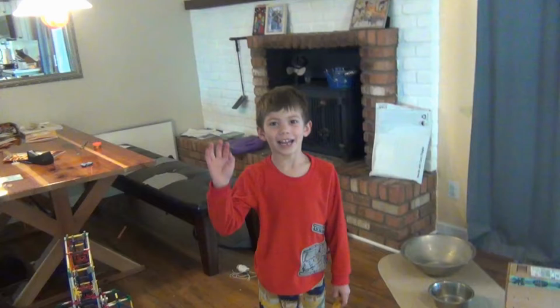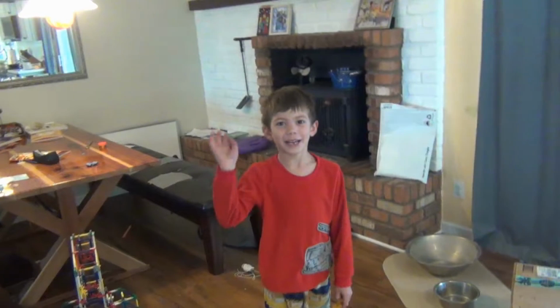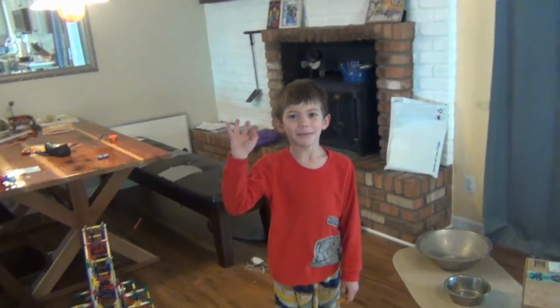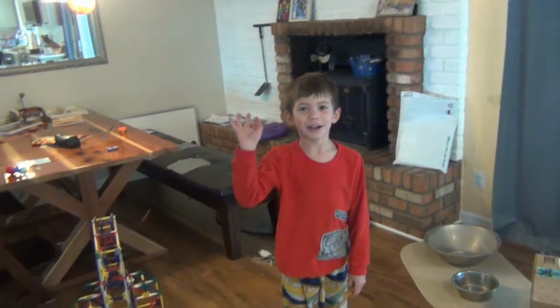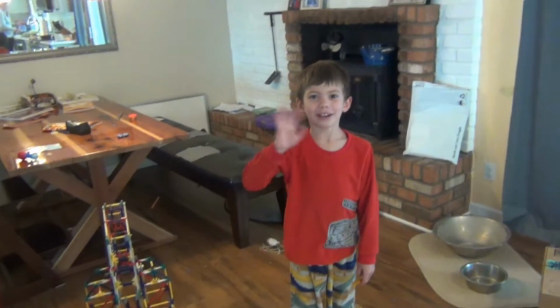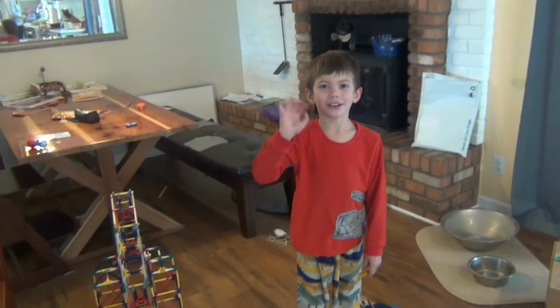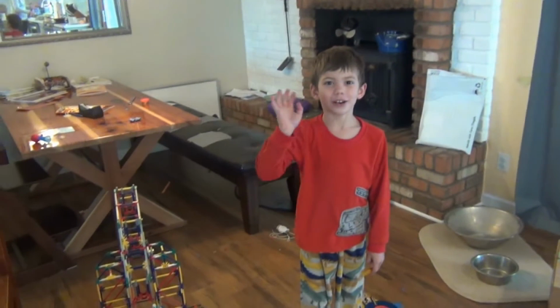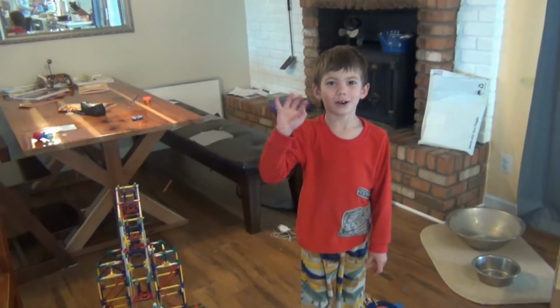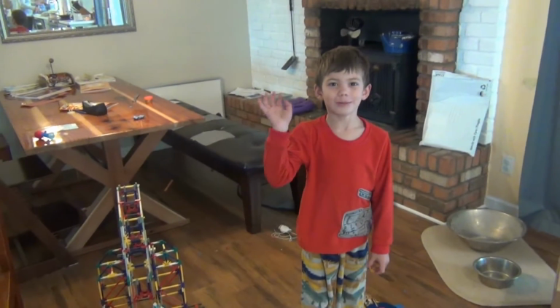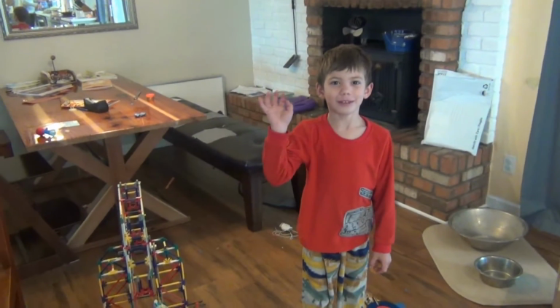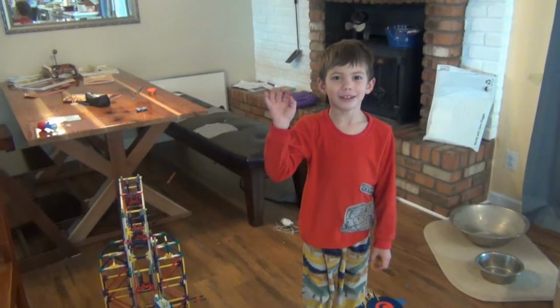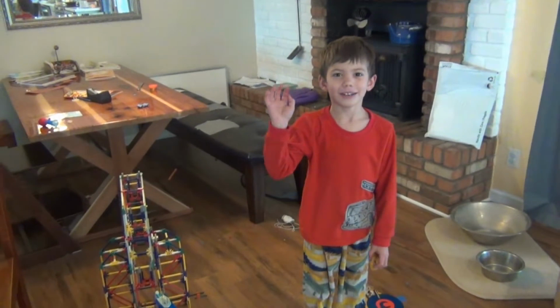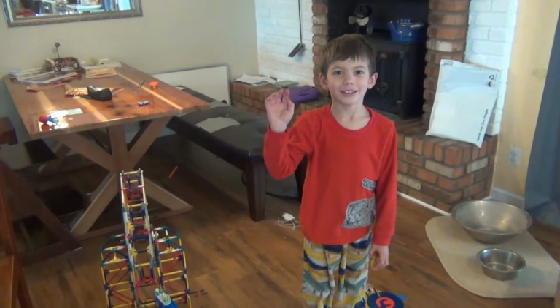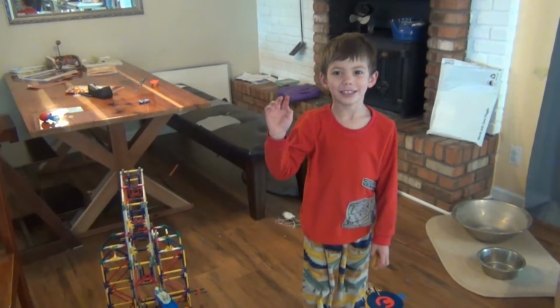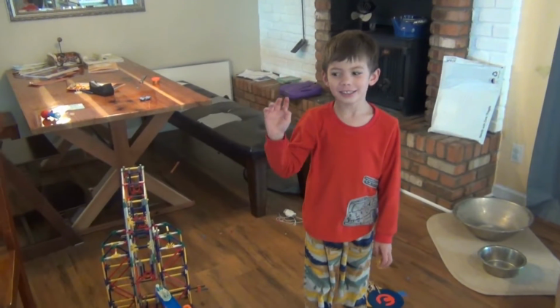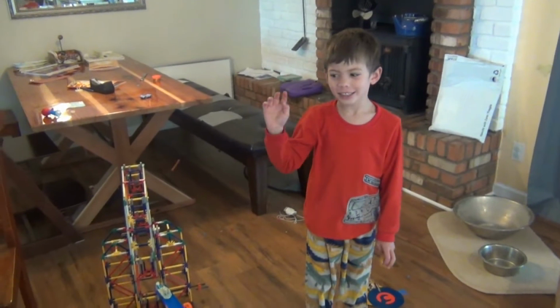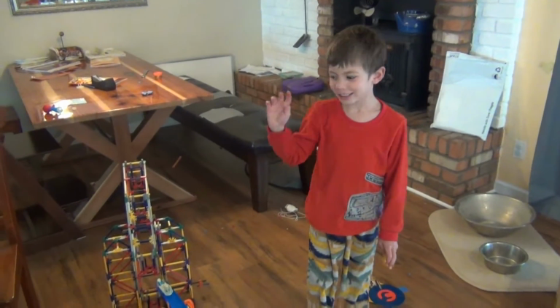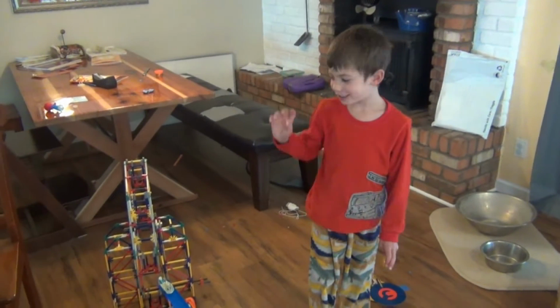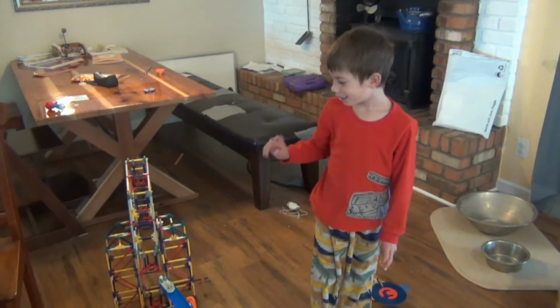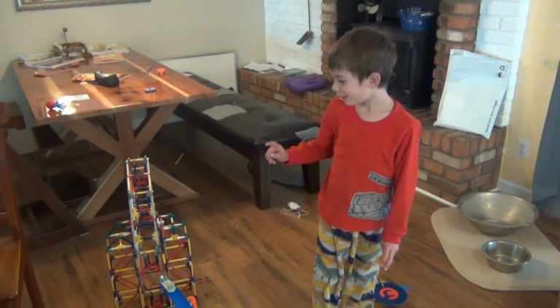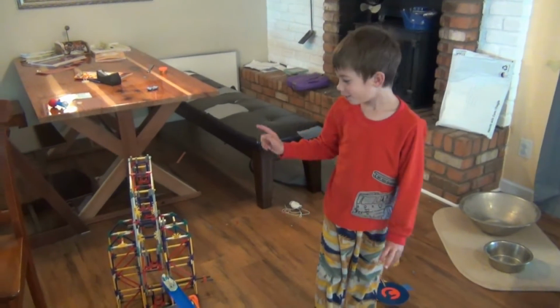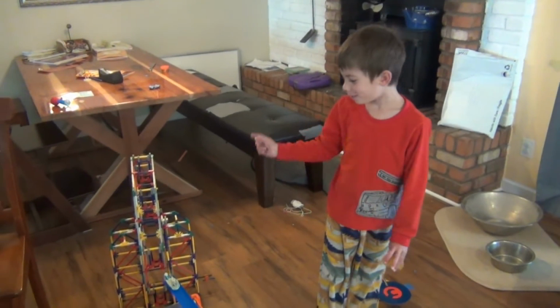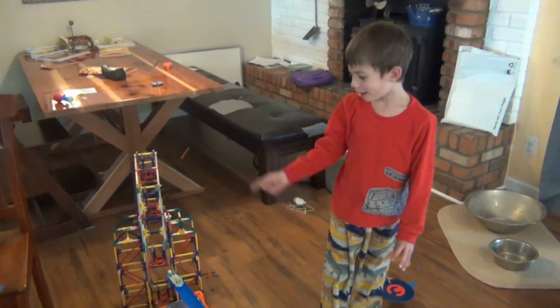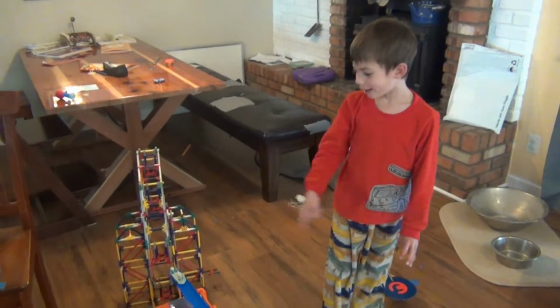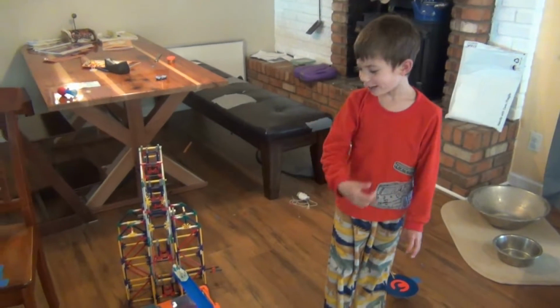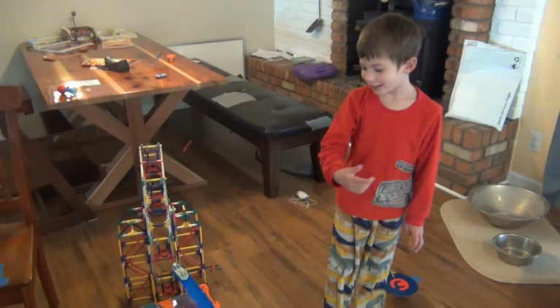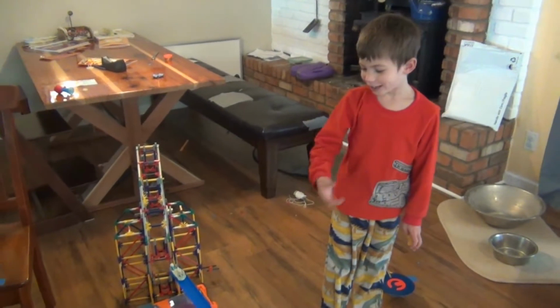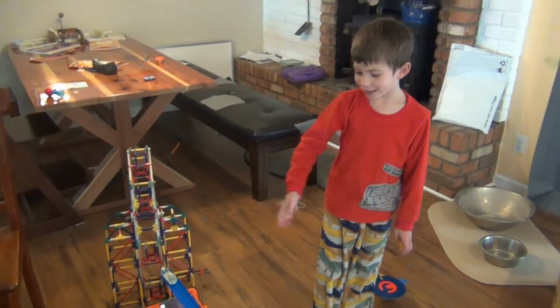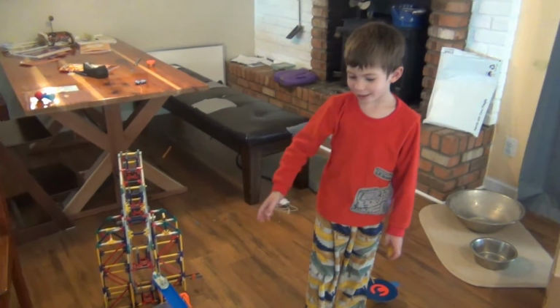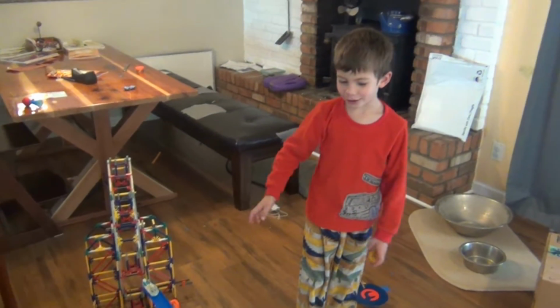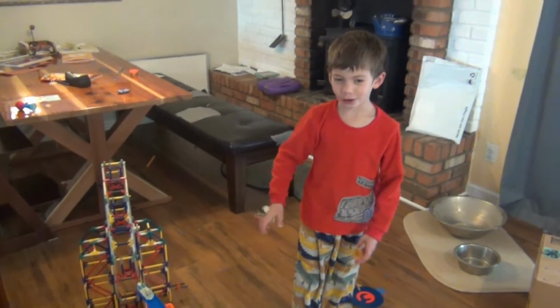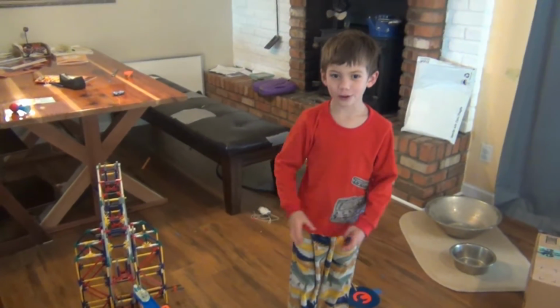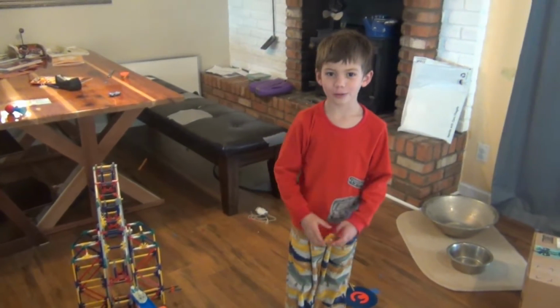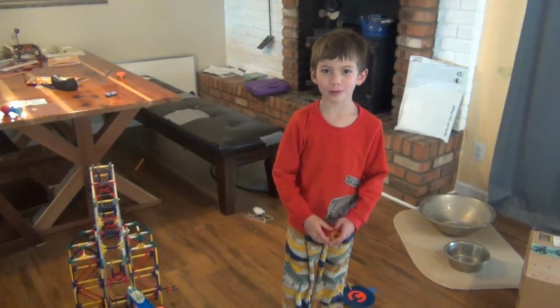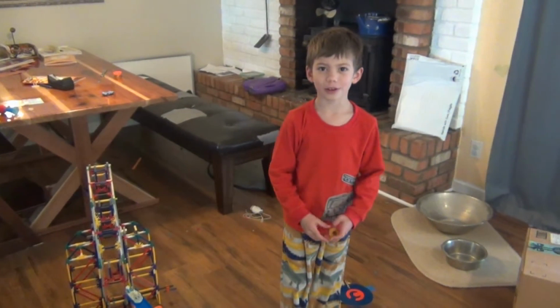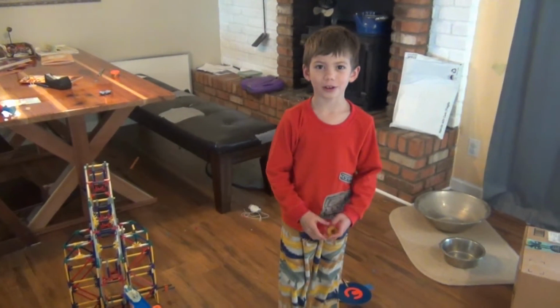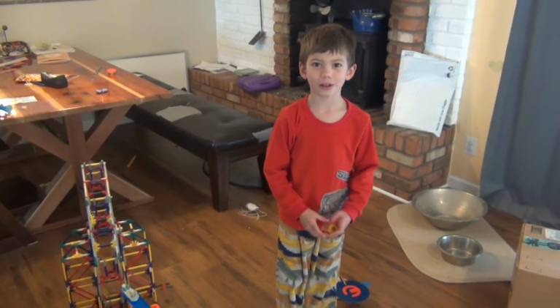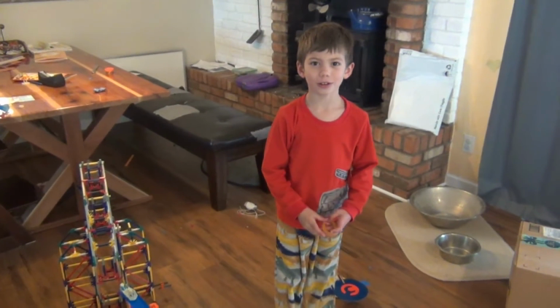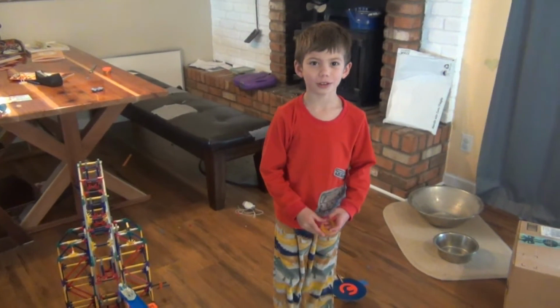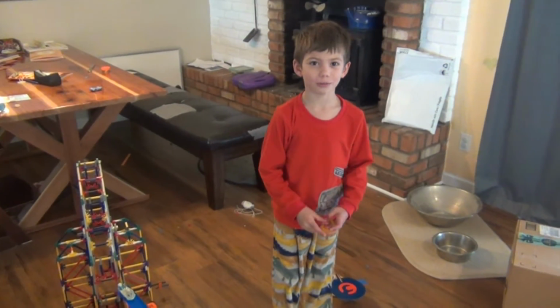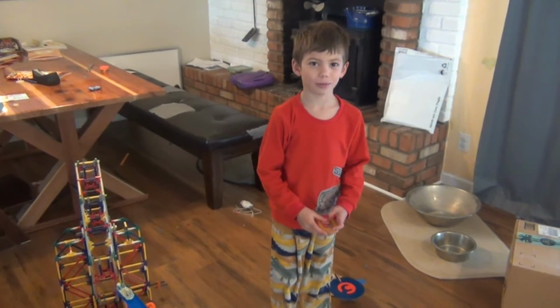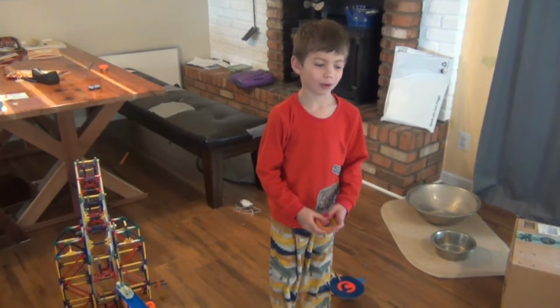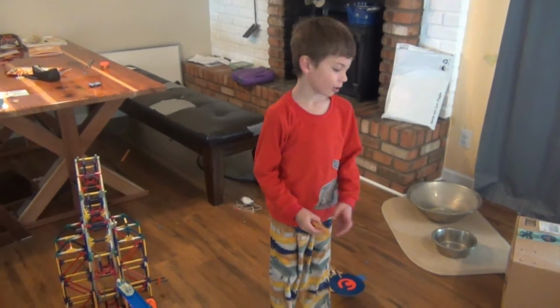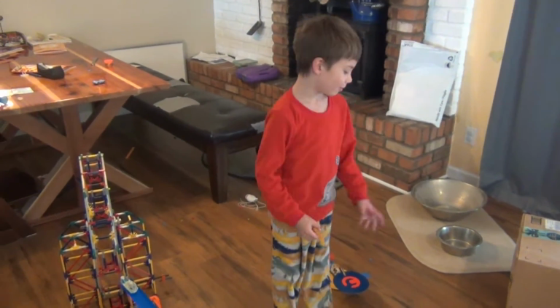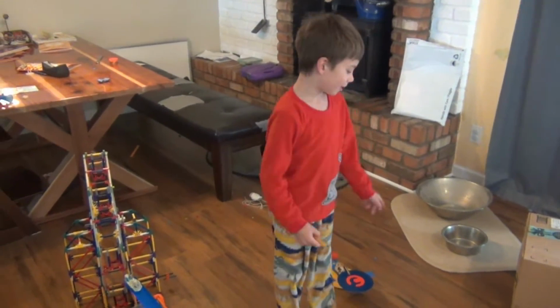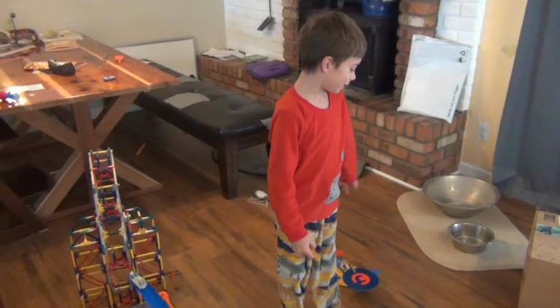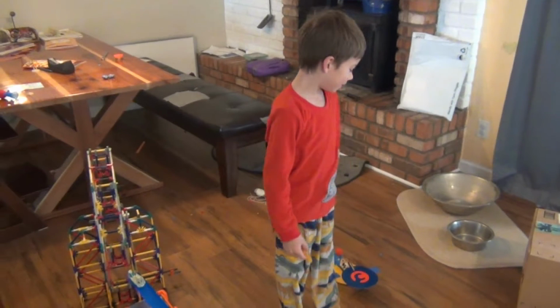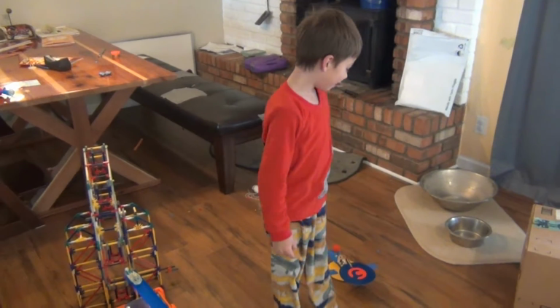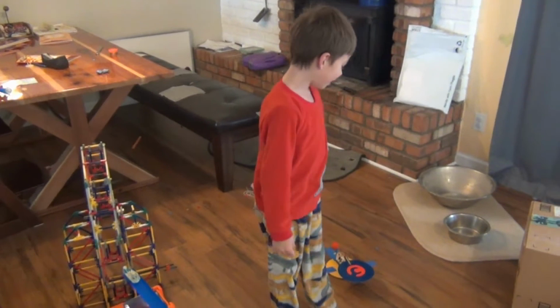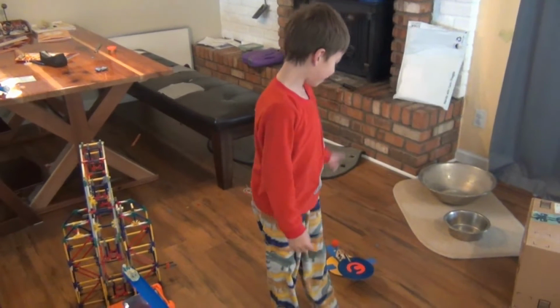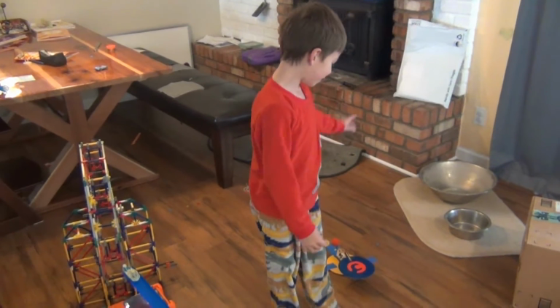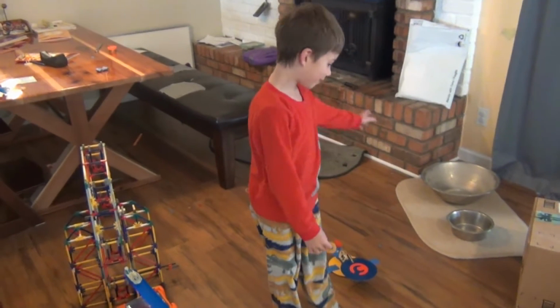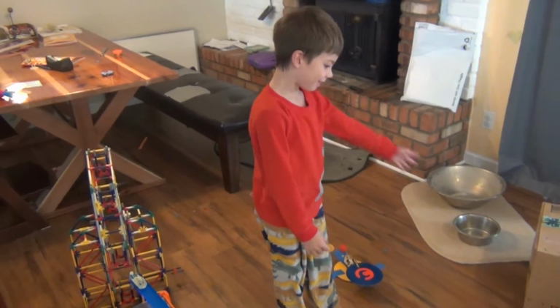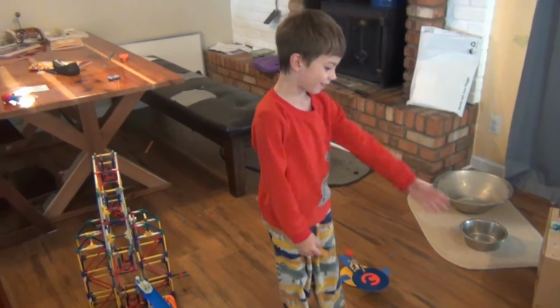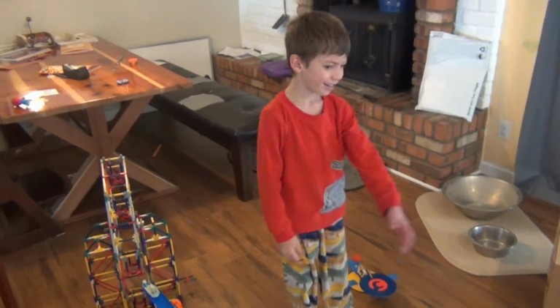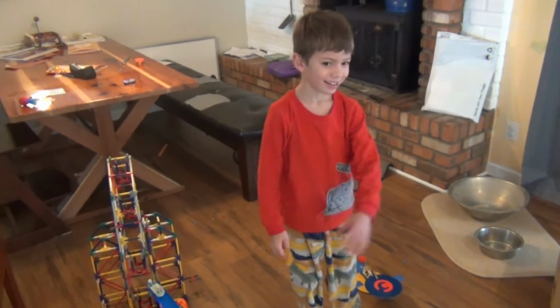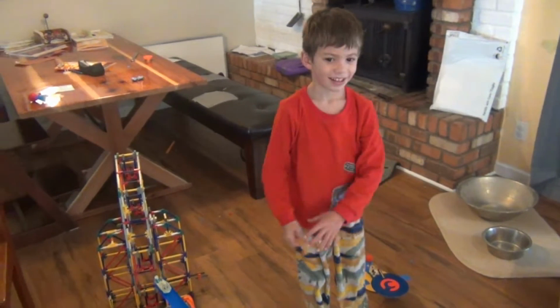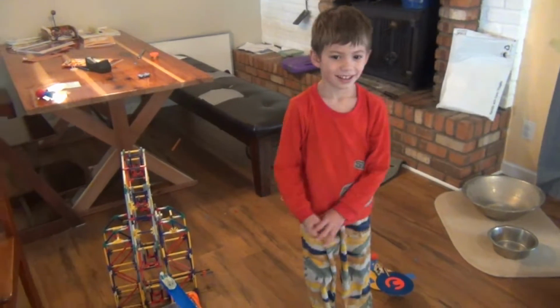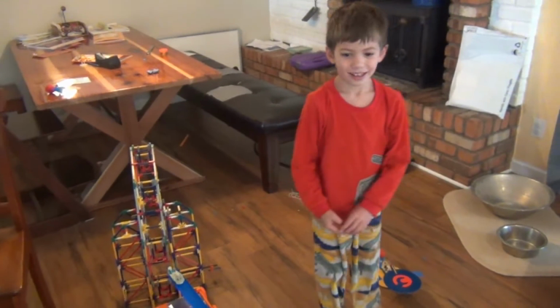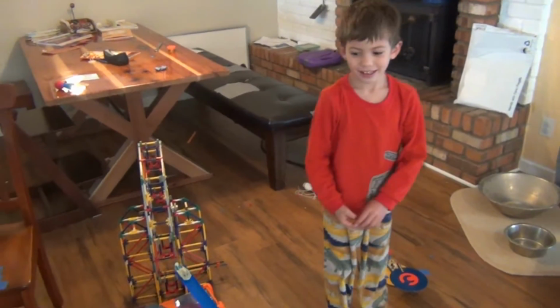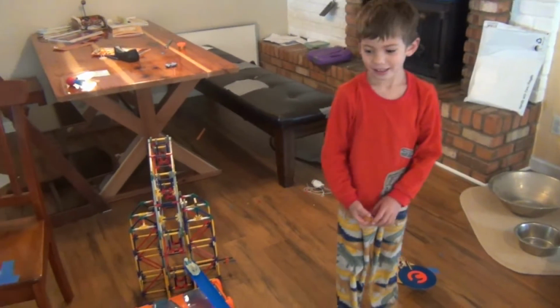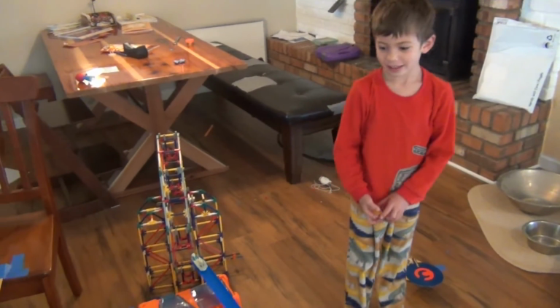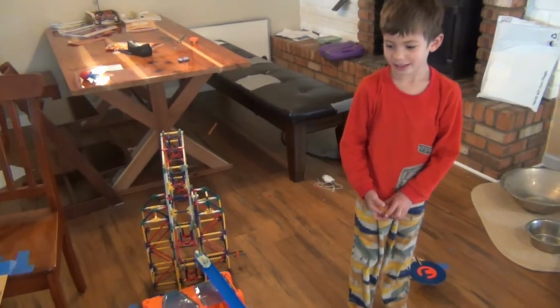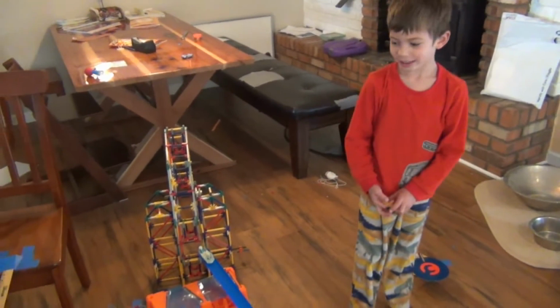Hi Mark Rober, this is my Rube Goldberg machine. How does it work?